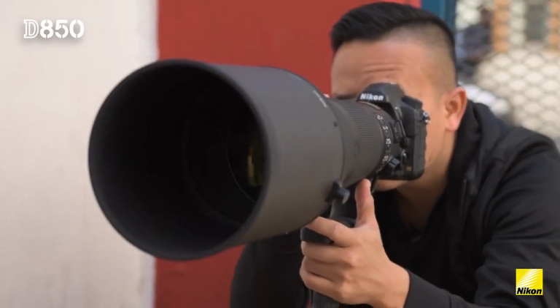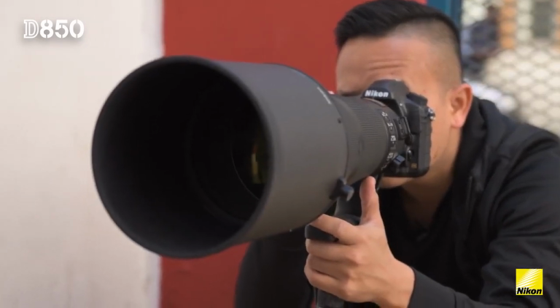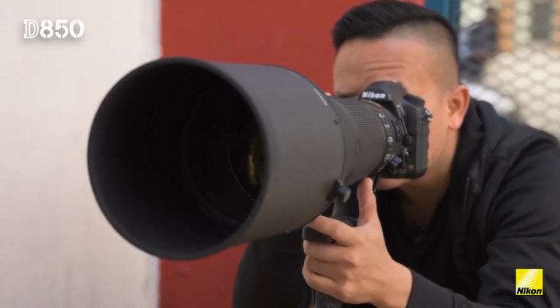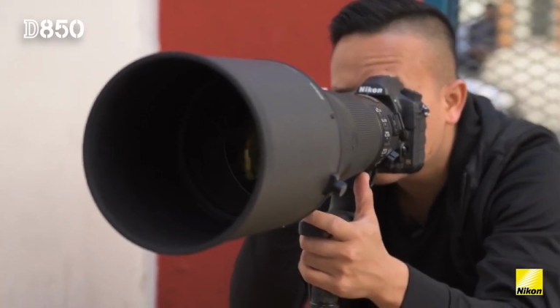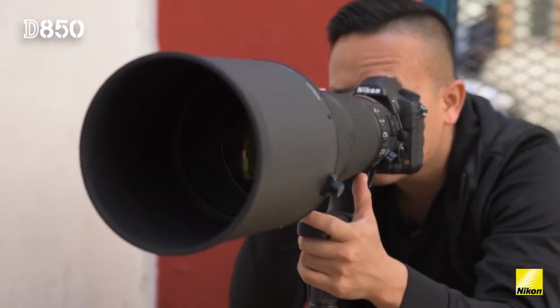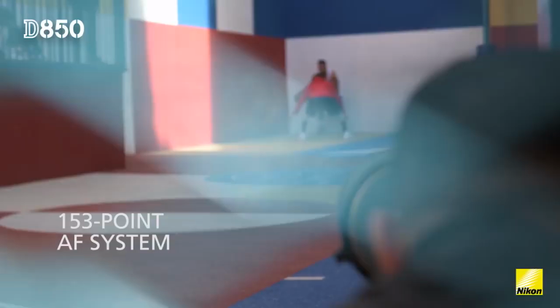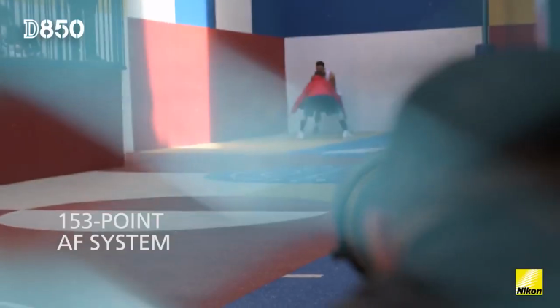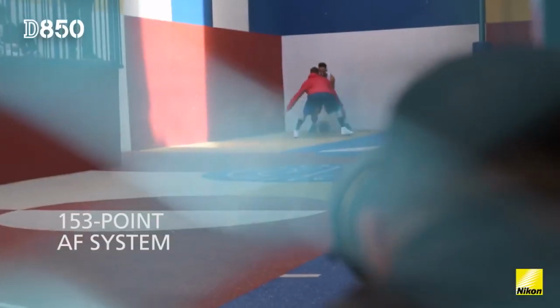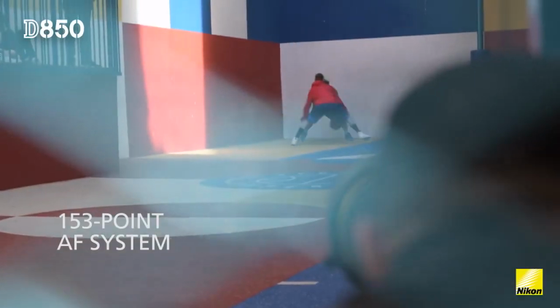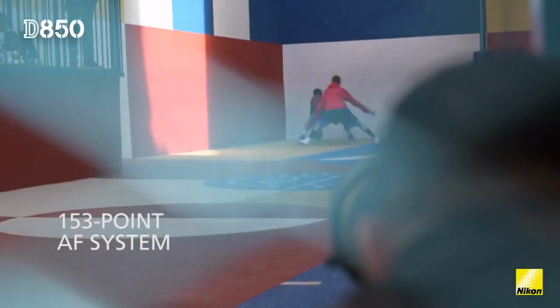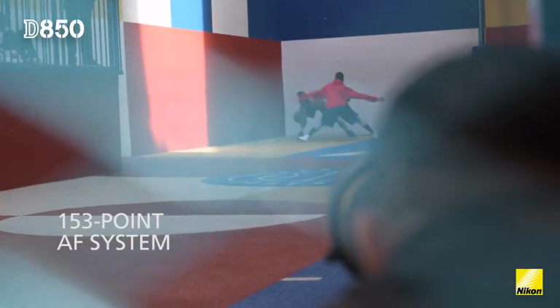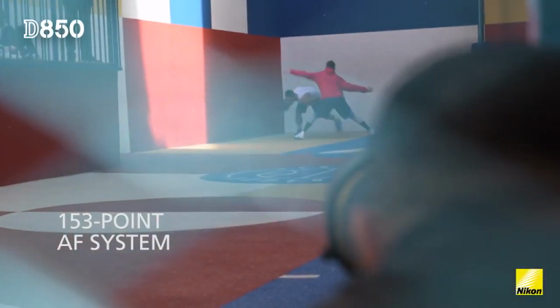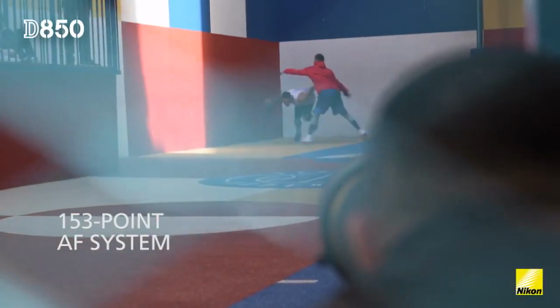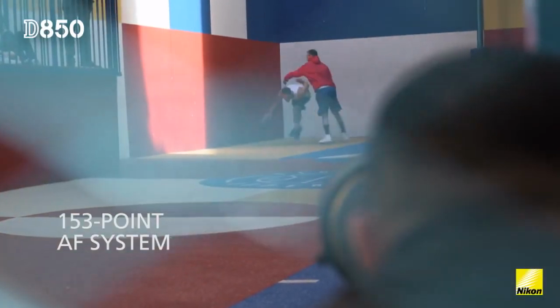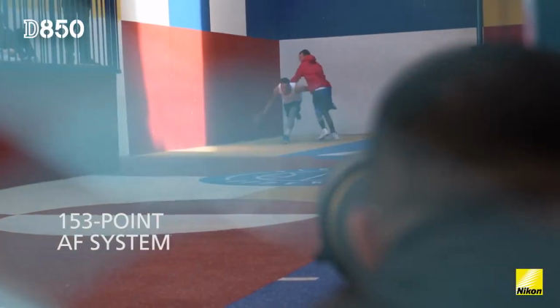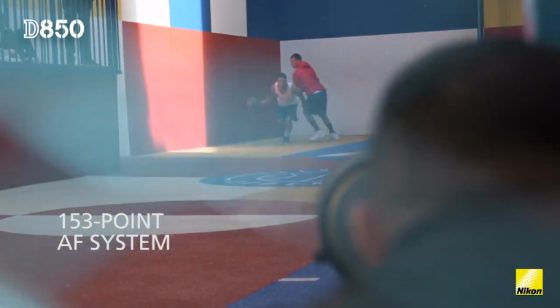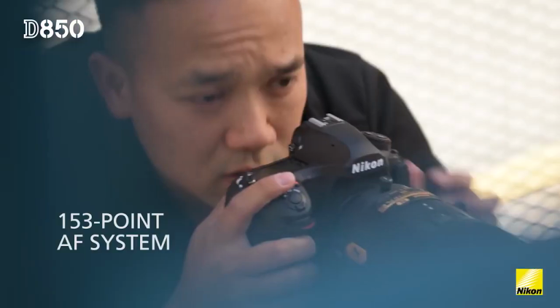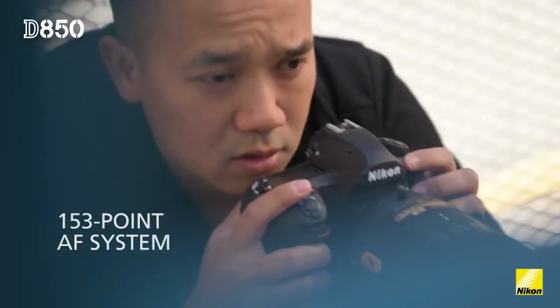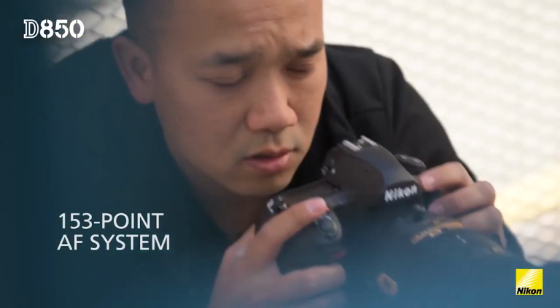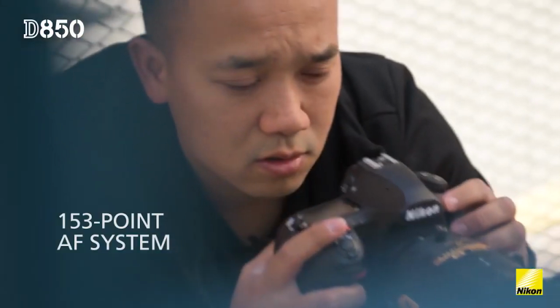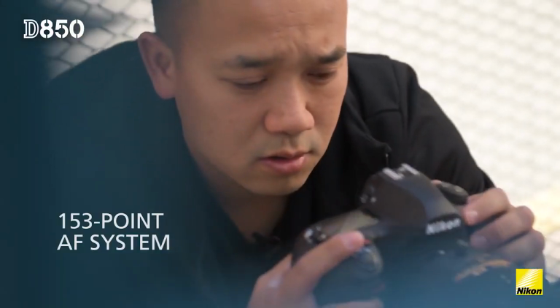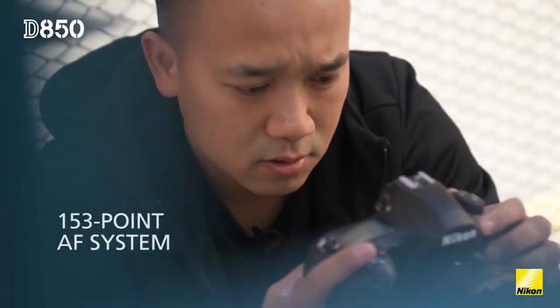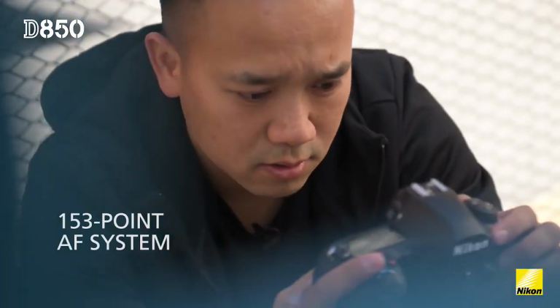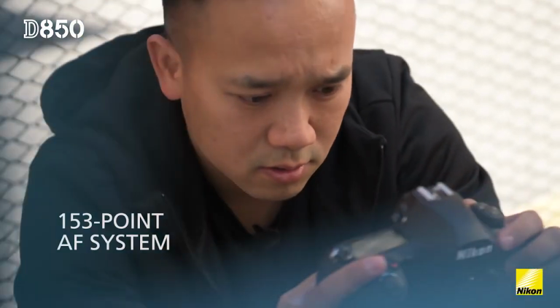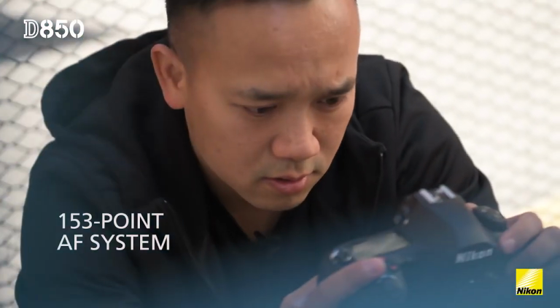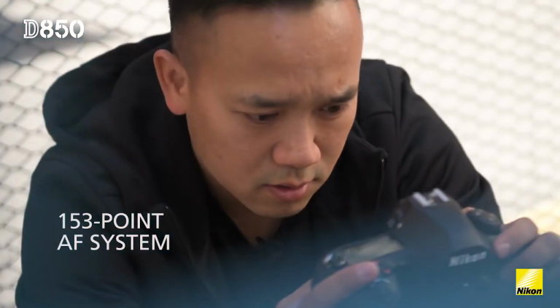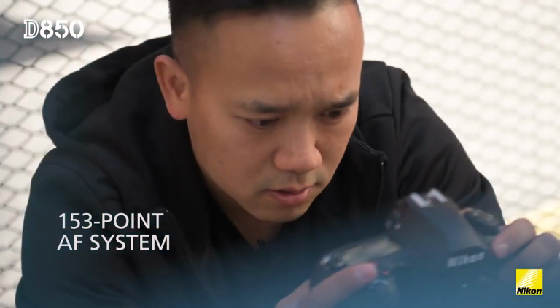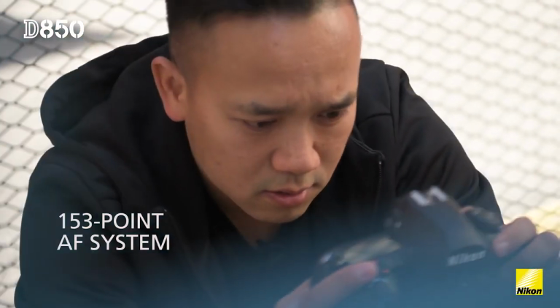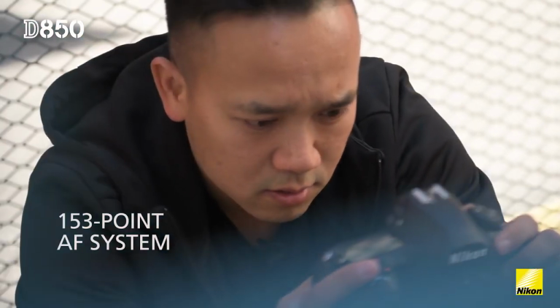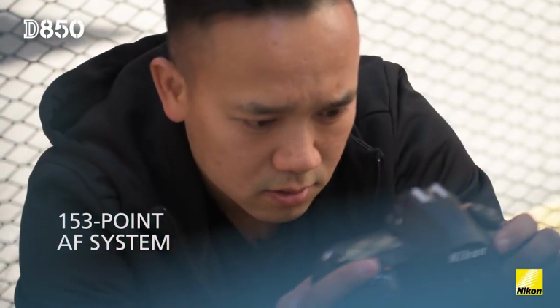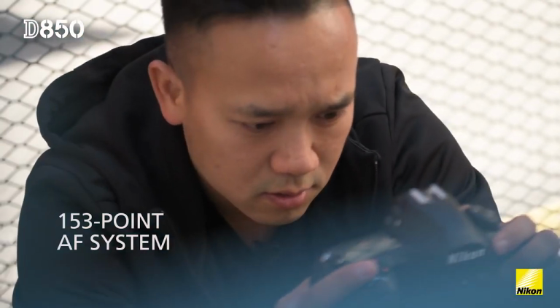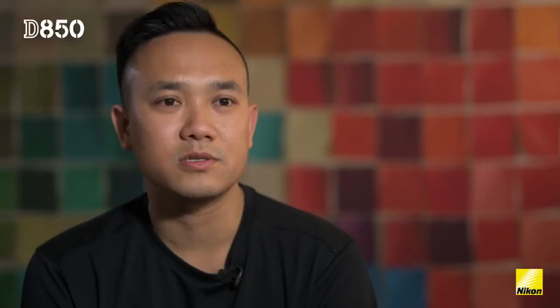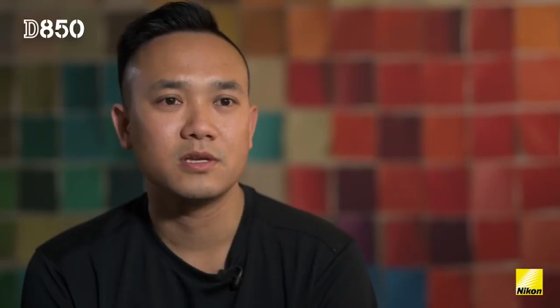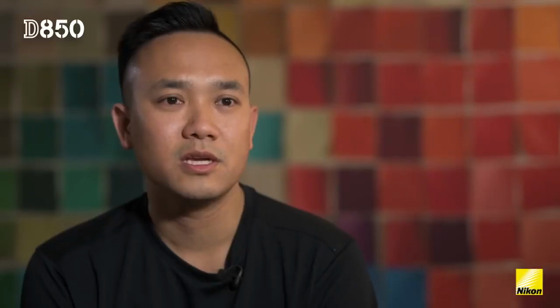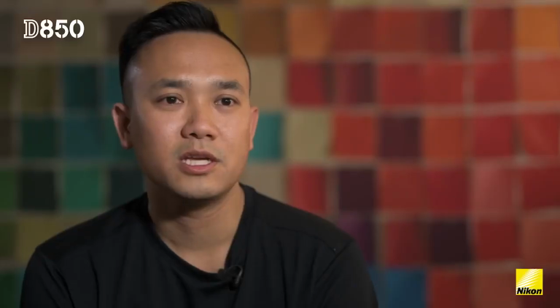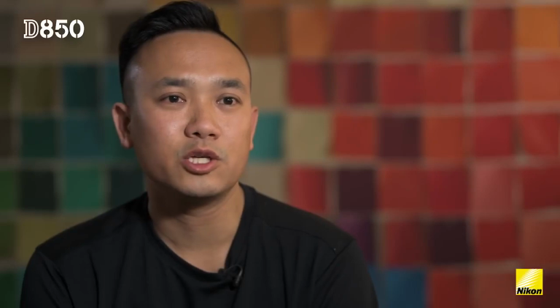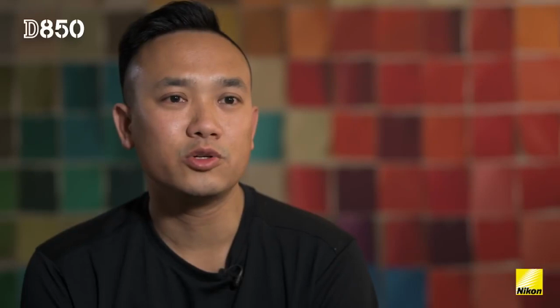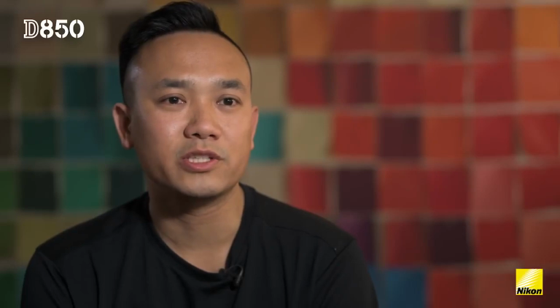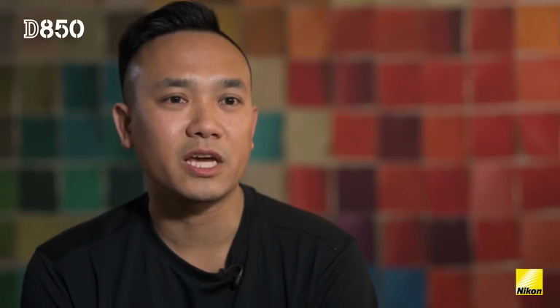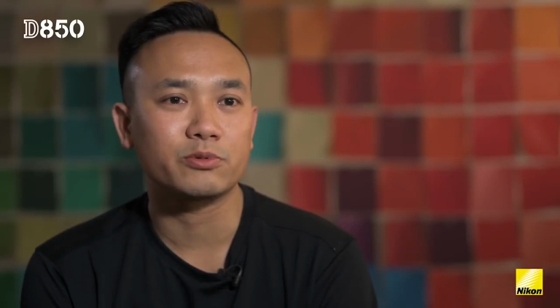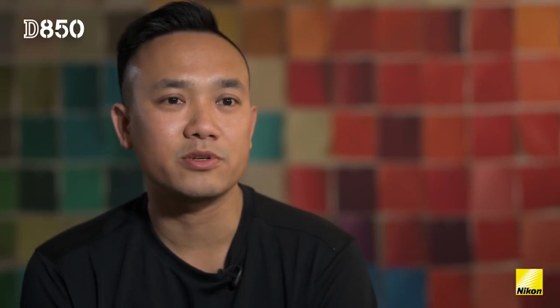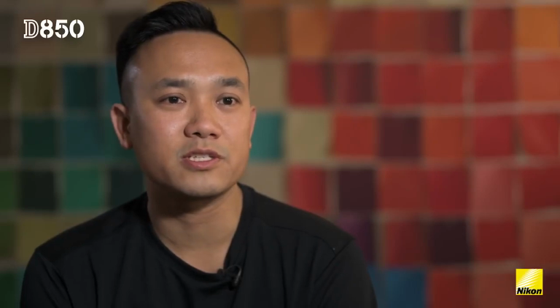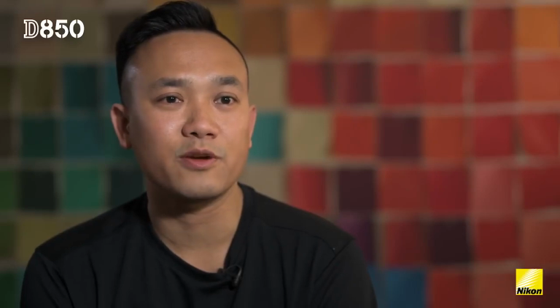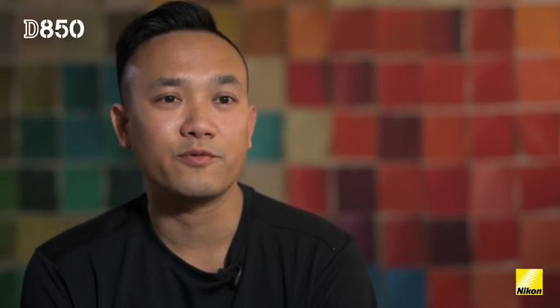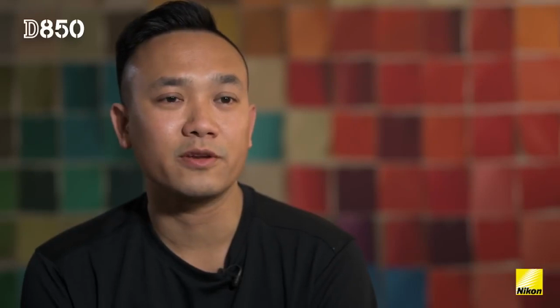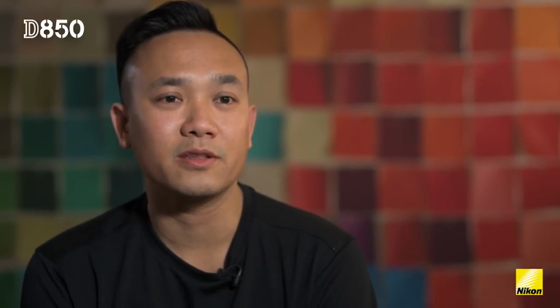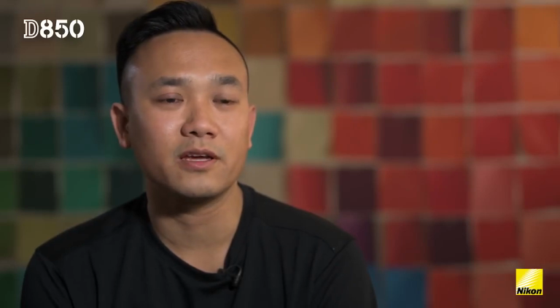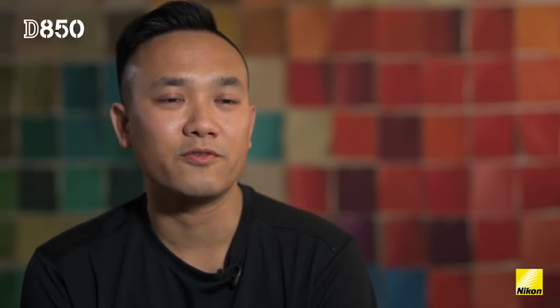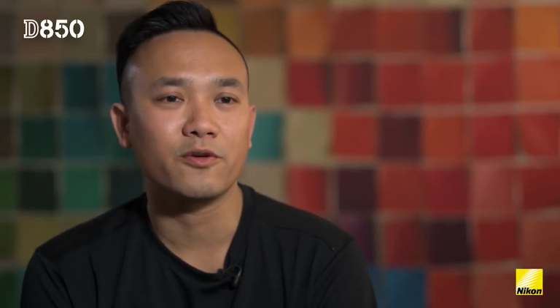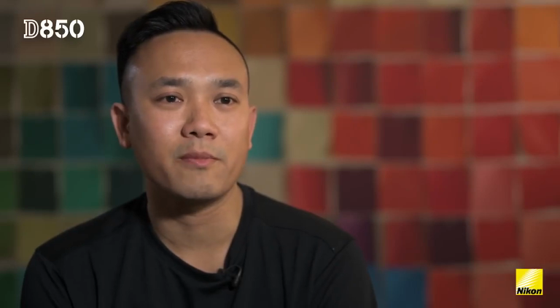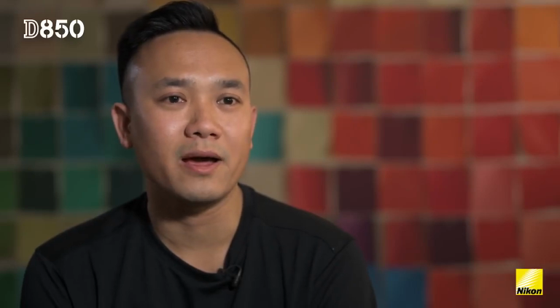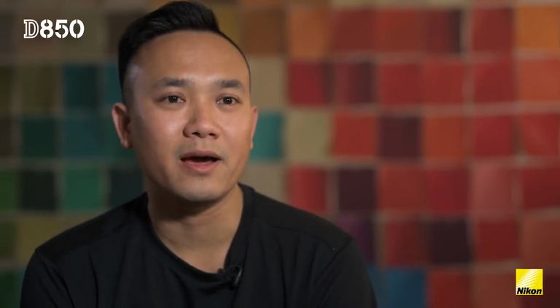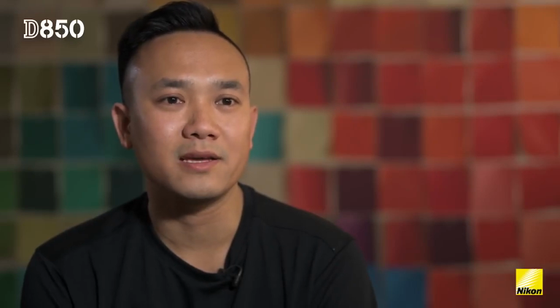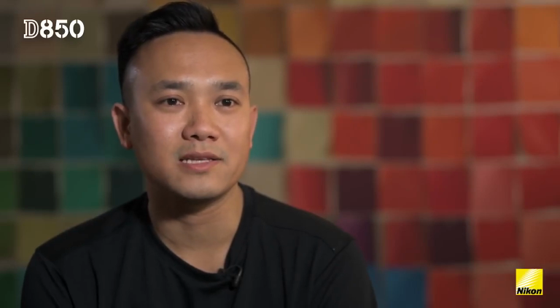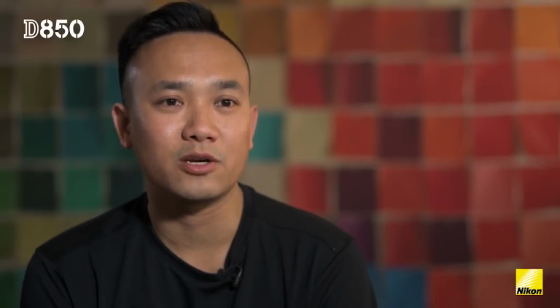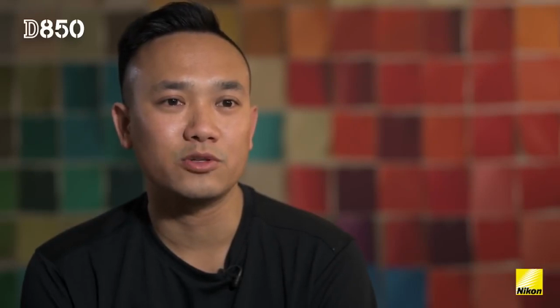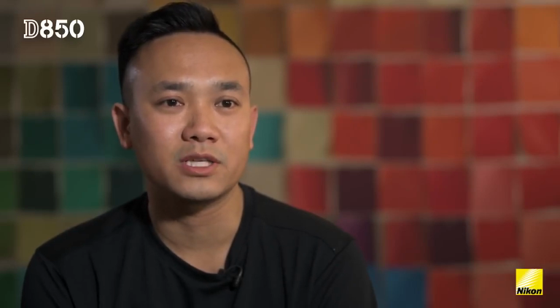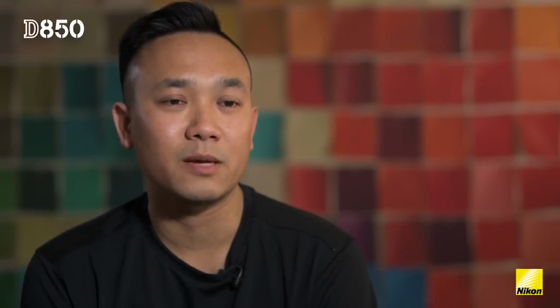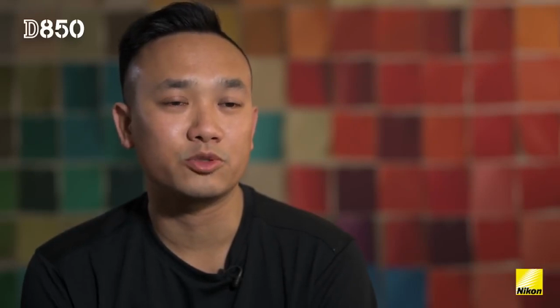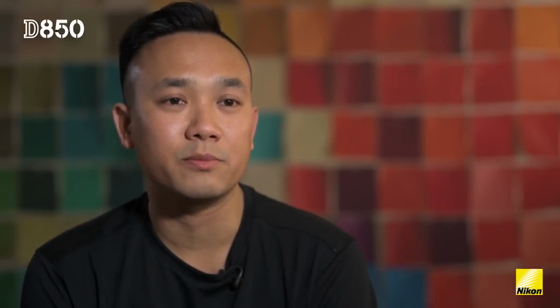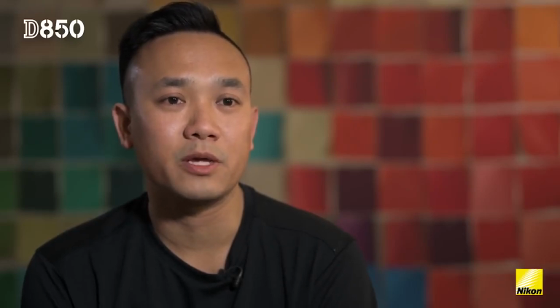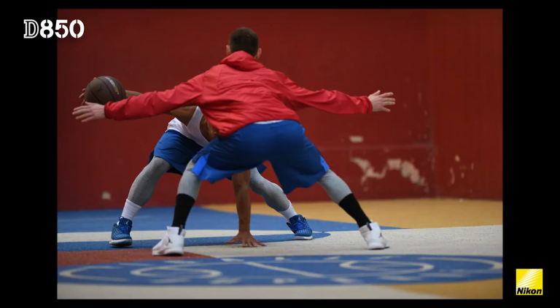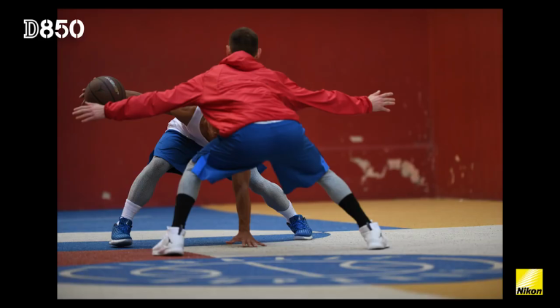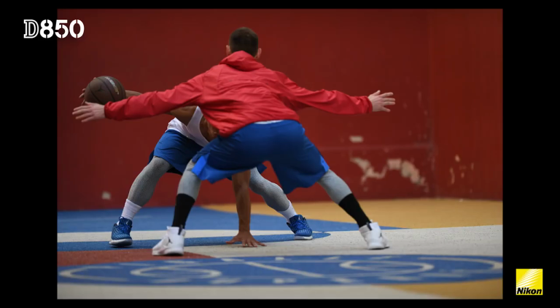The 153-point AF system was really strong because it could capture something that from my eyes I couldn't capture manually.